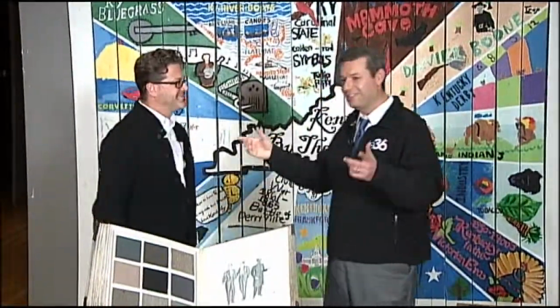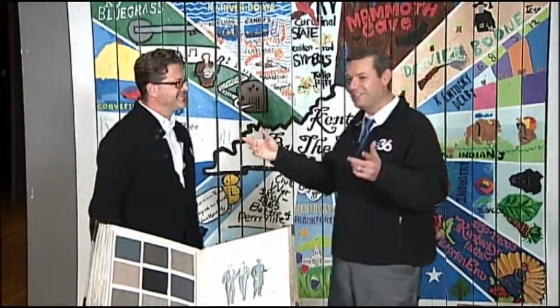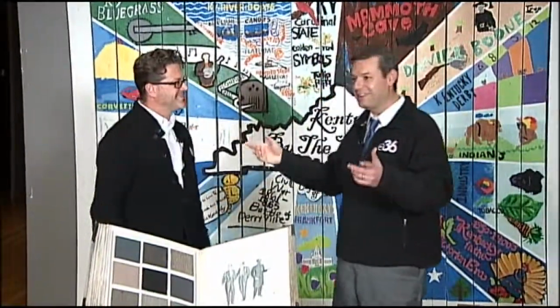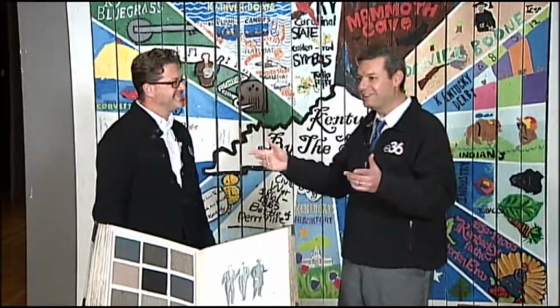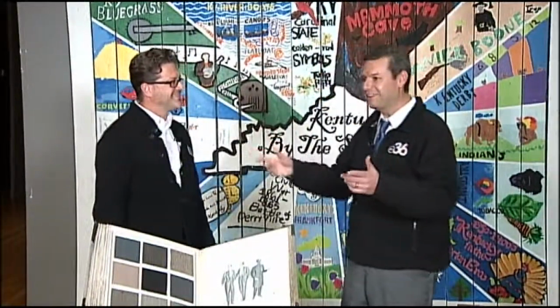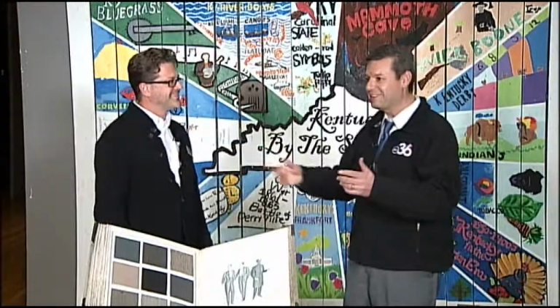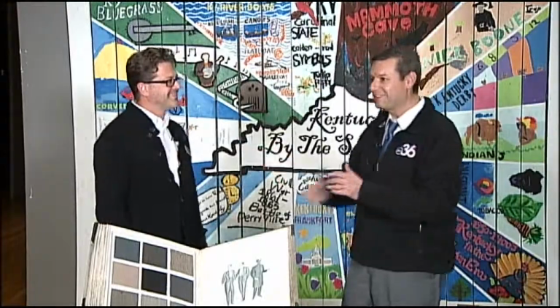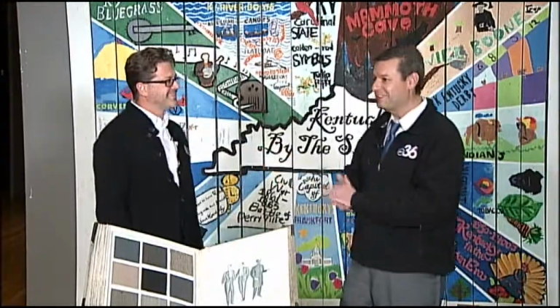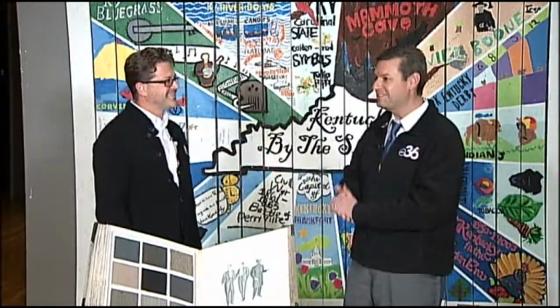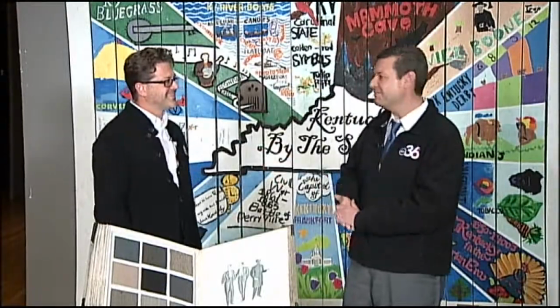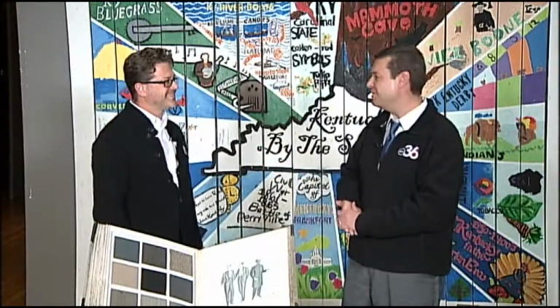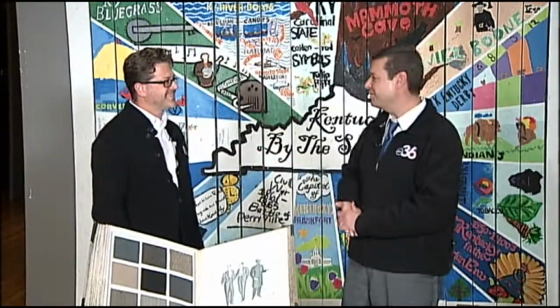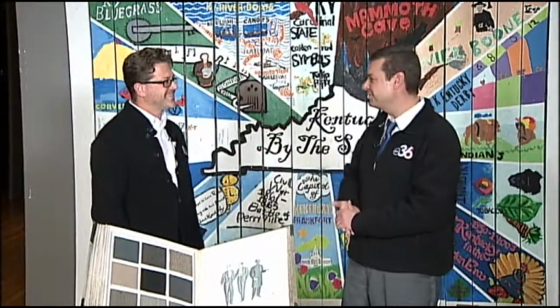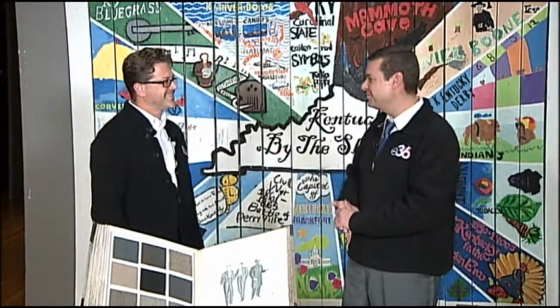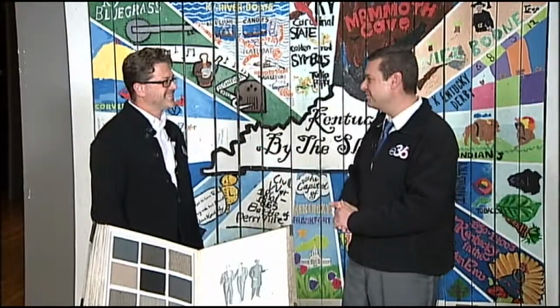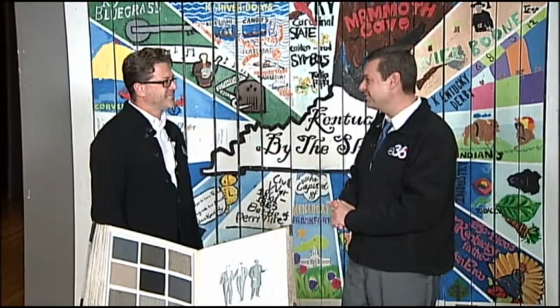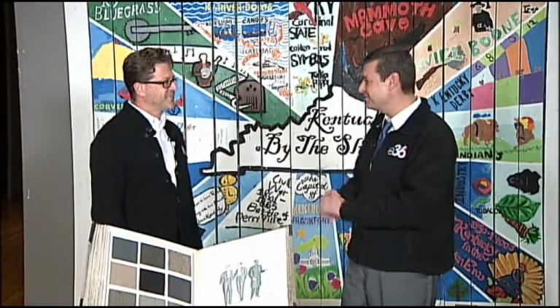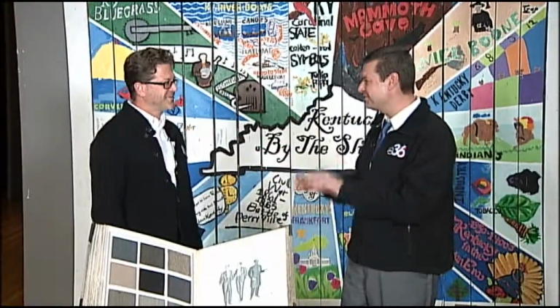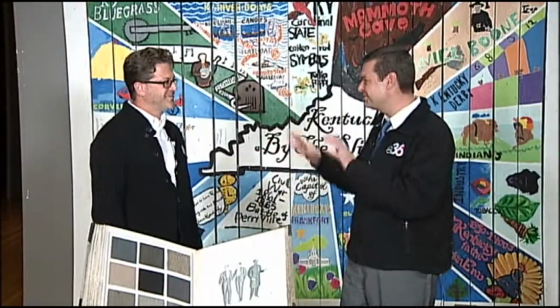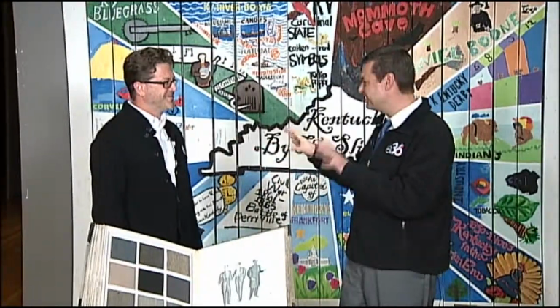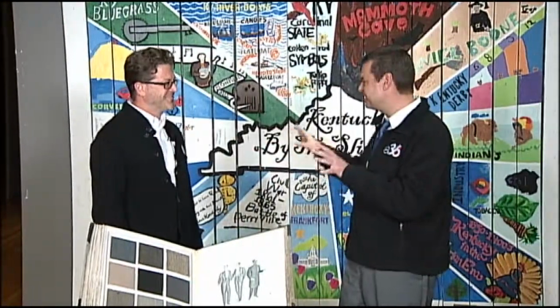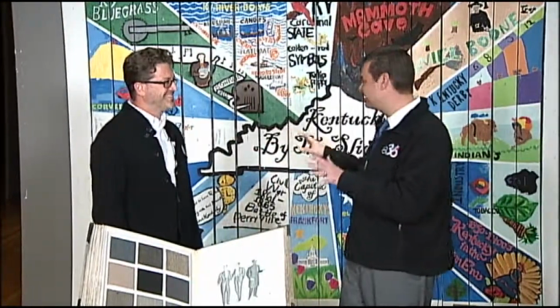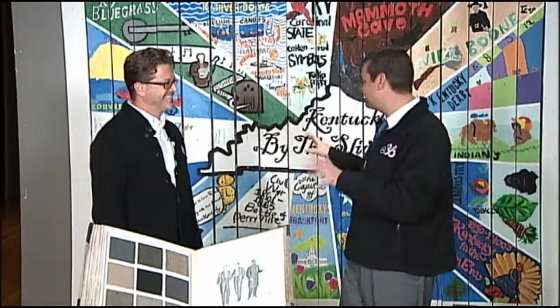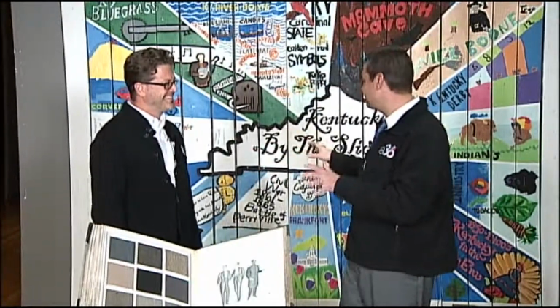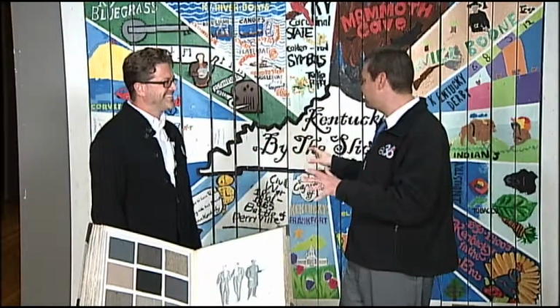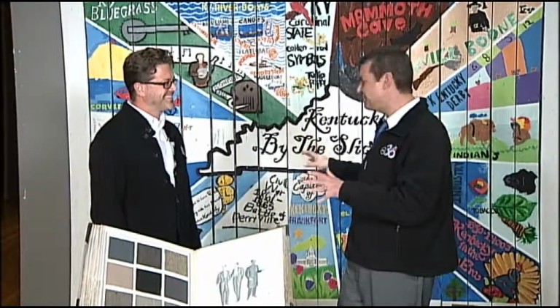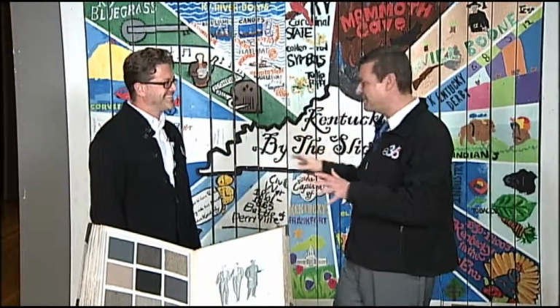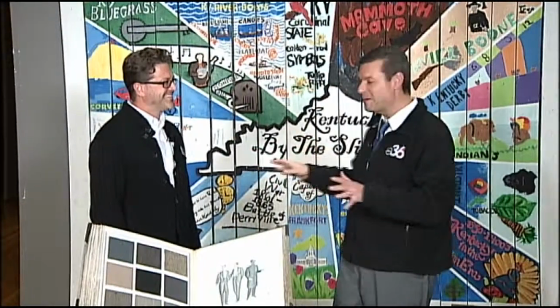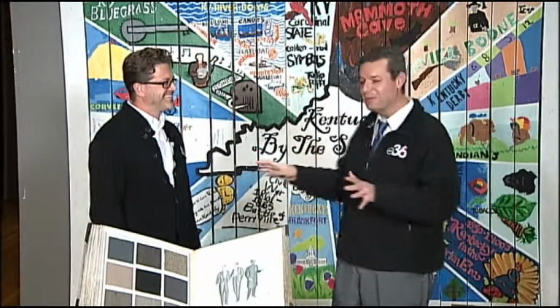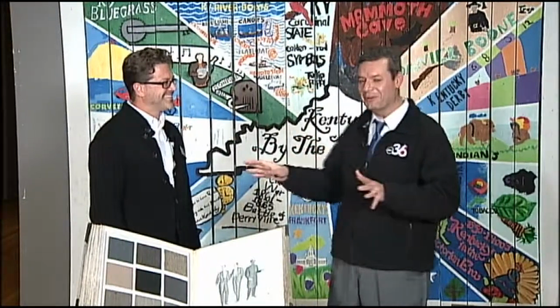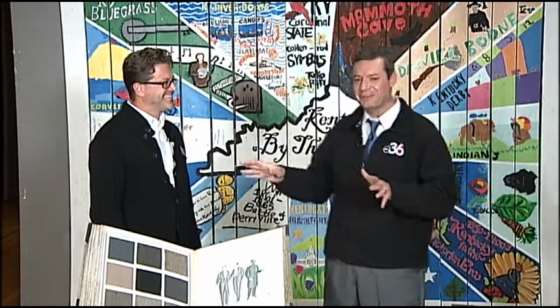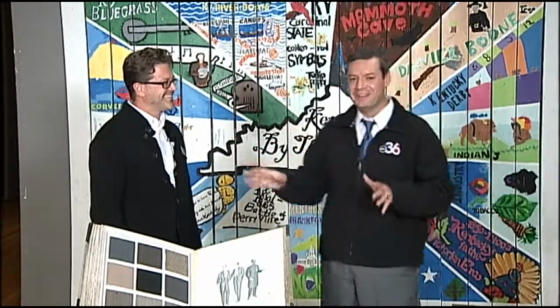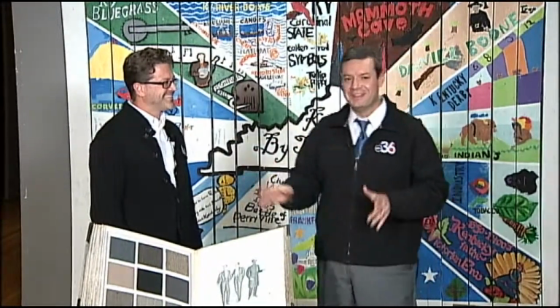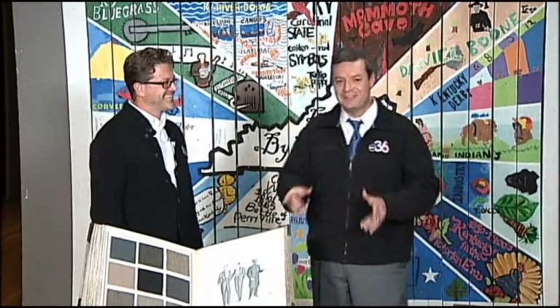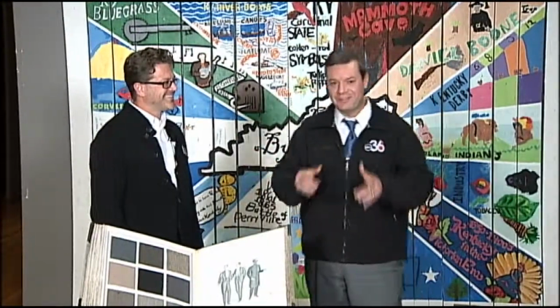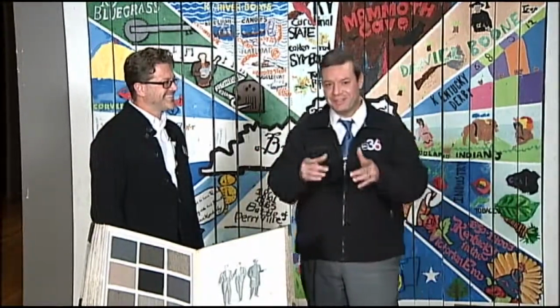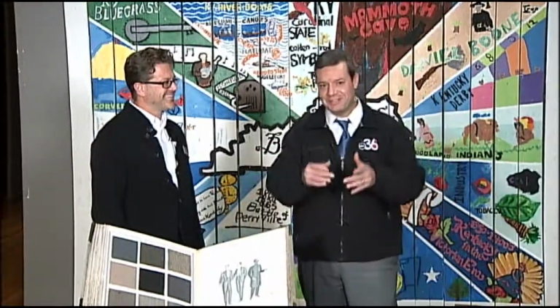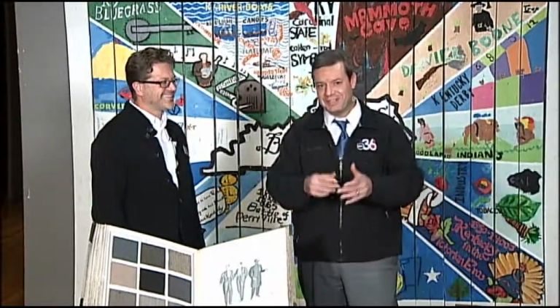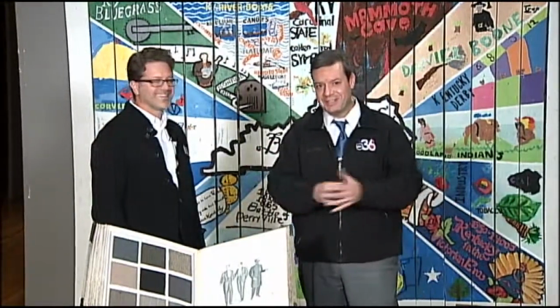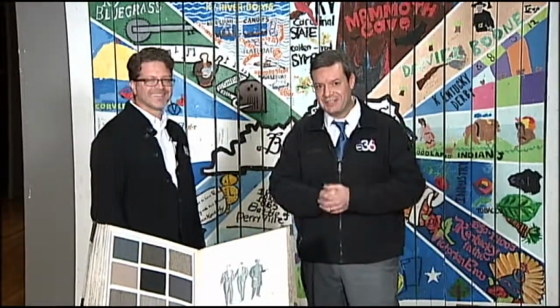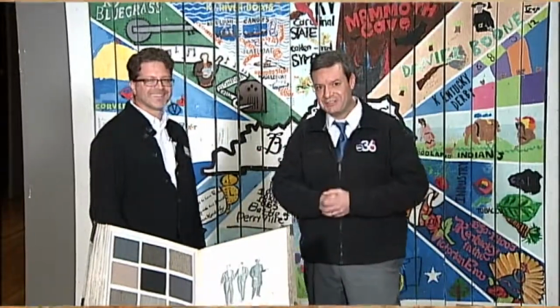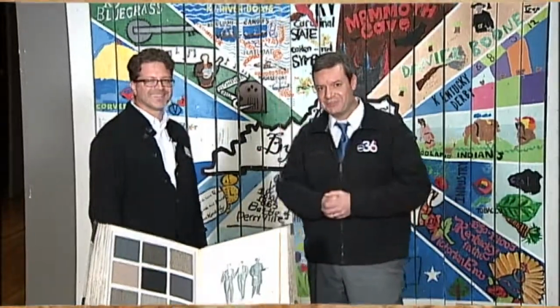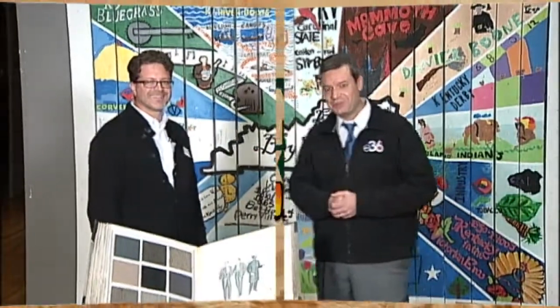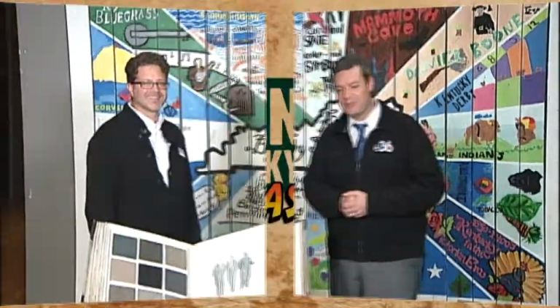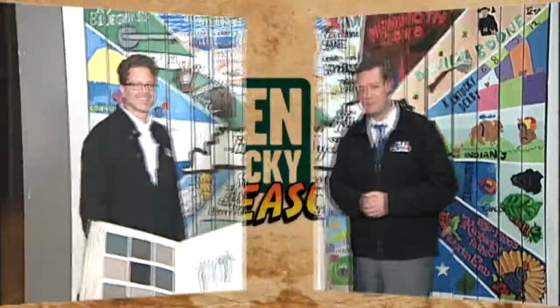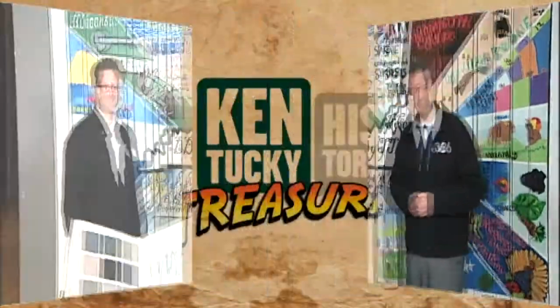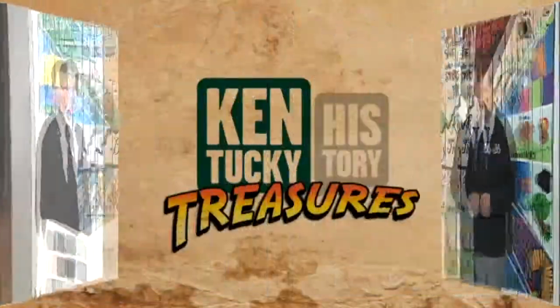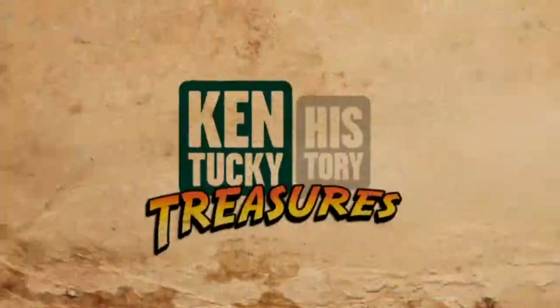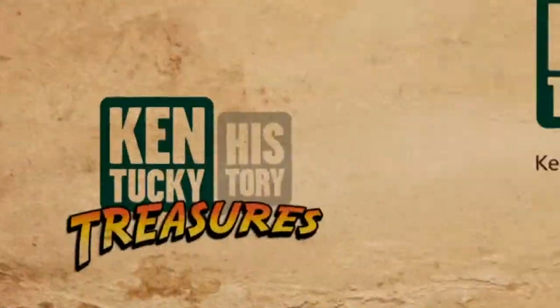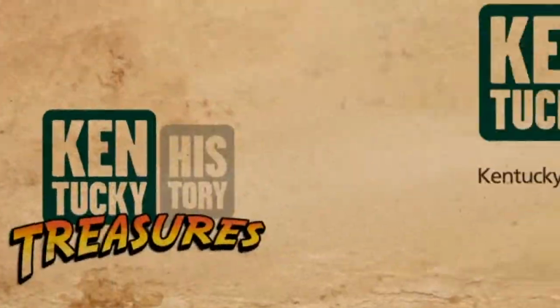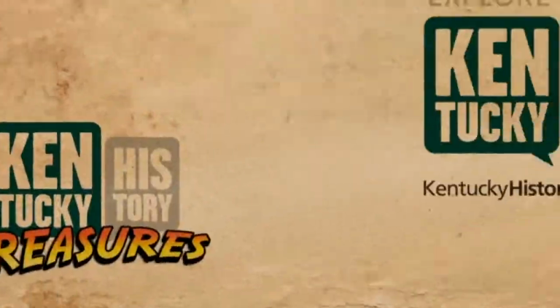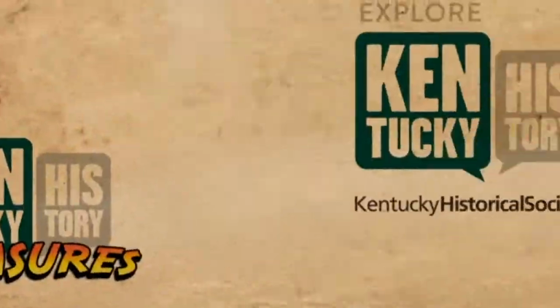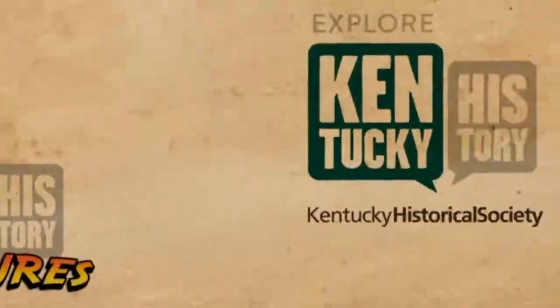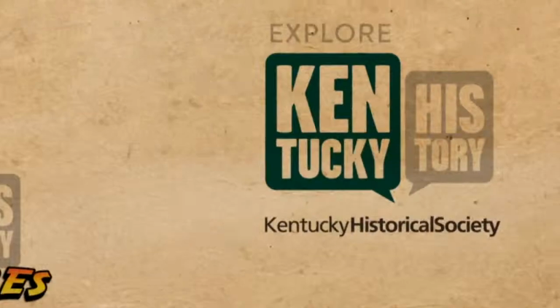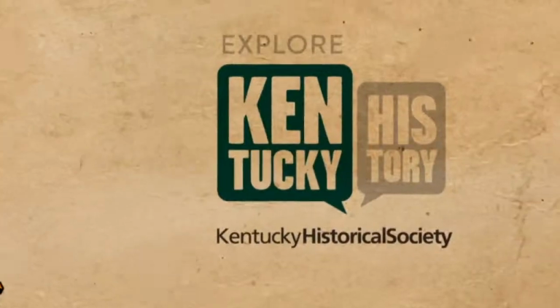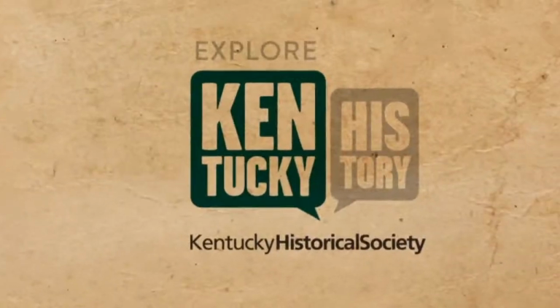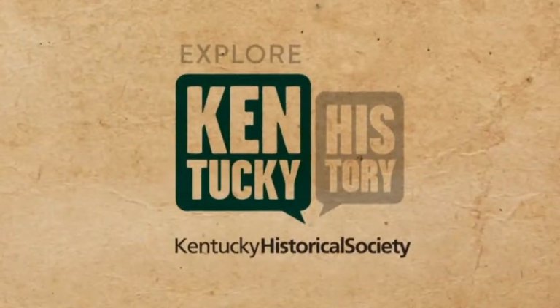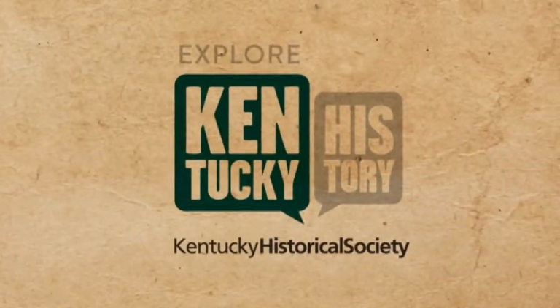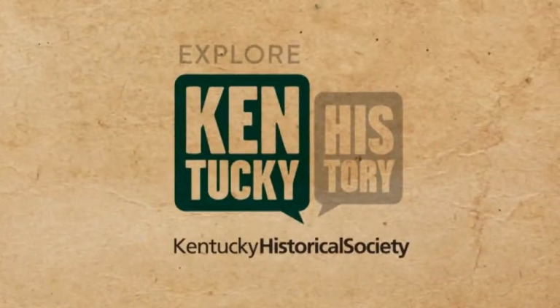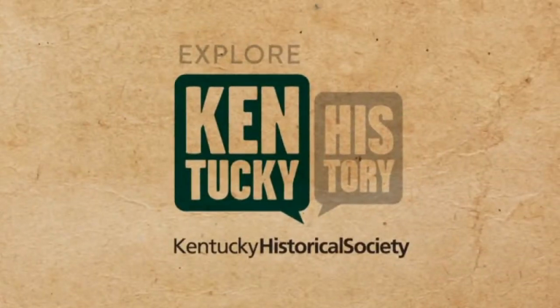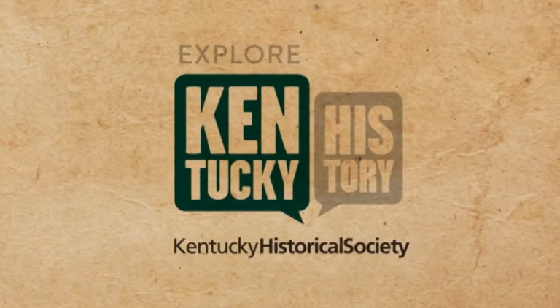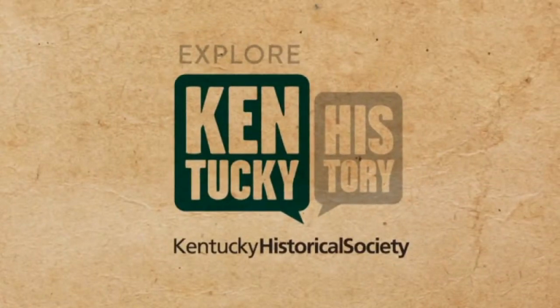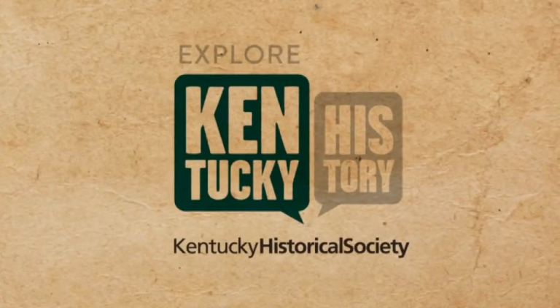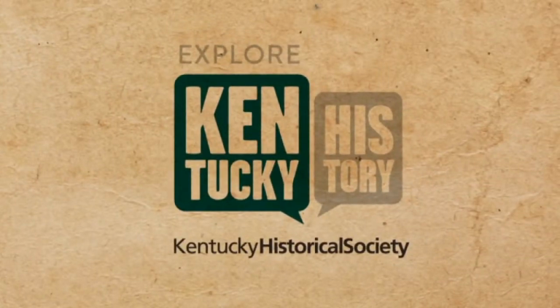Thank you, Doug. And thank the kids involved too — this is truly phenomenal. For Kentucky History Treasures, I'm Doug High. We'll see you next week.